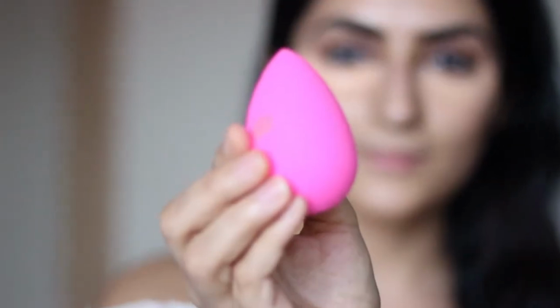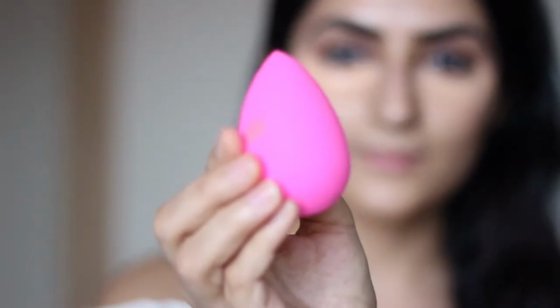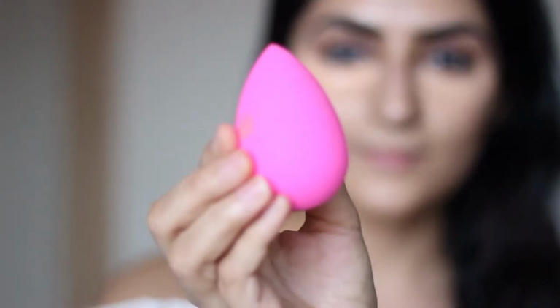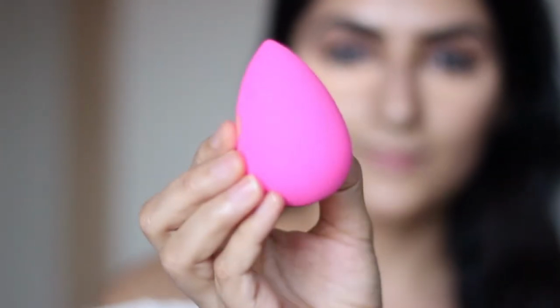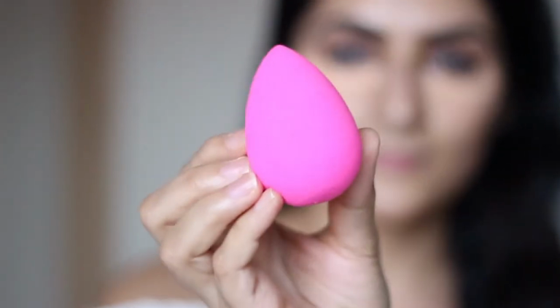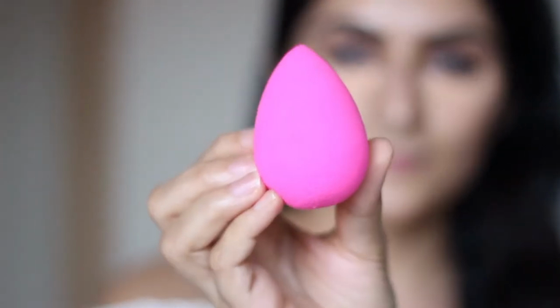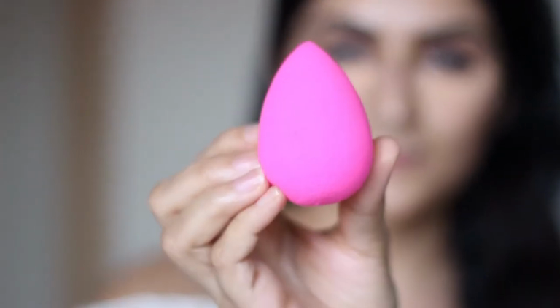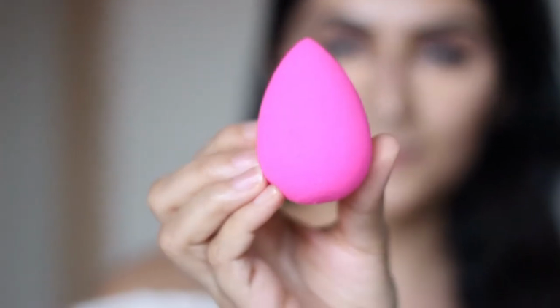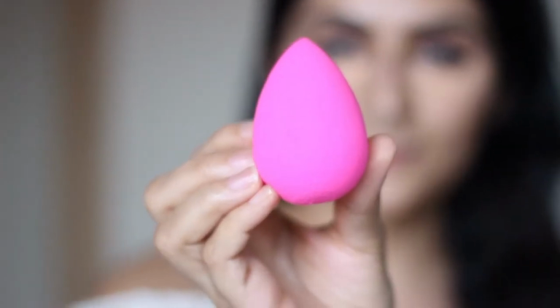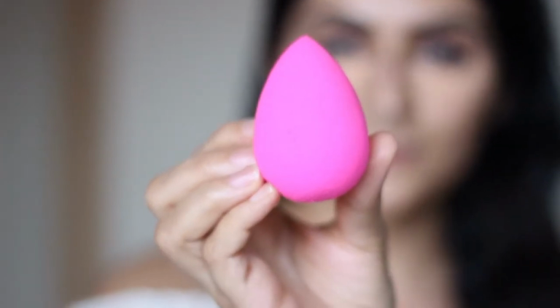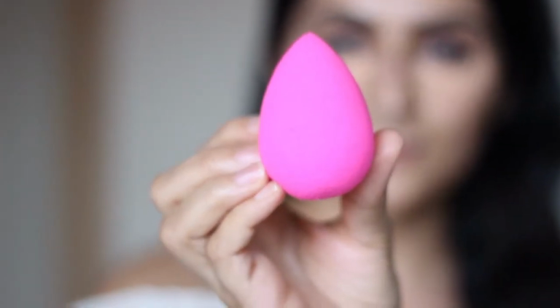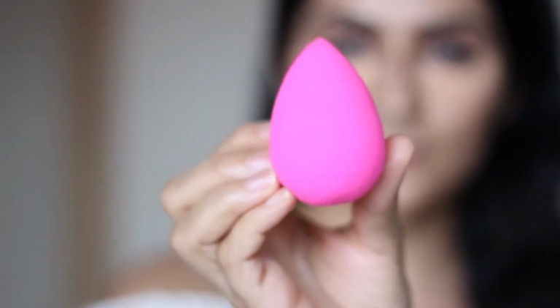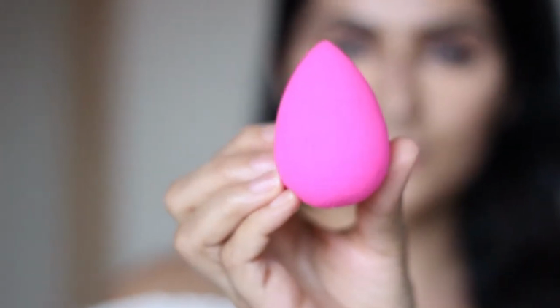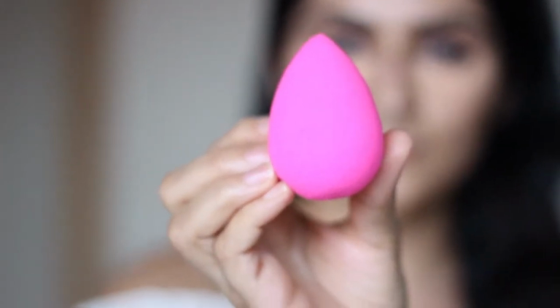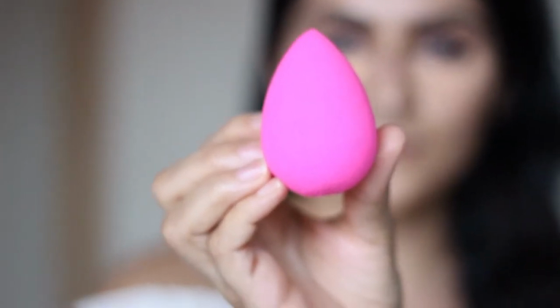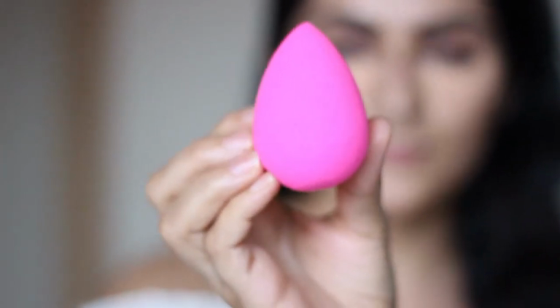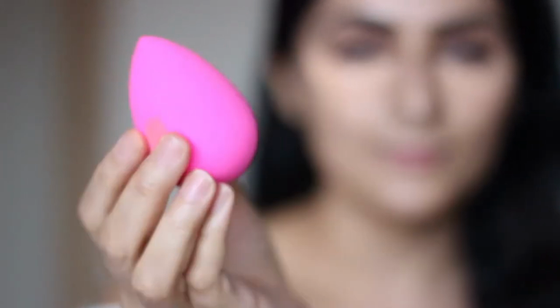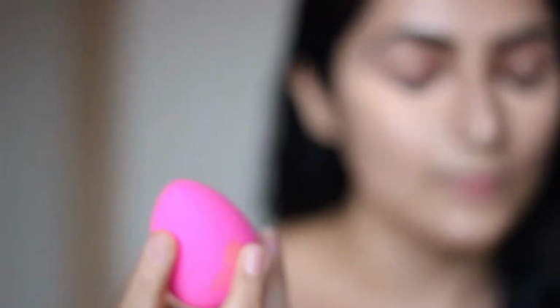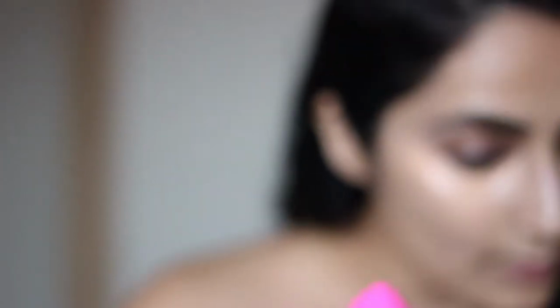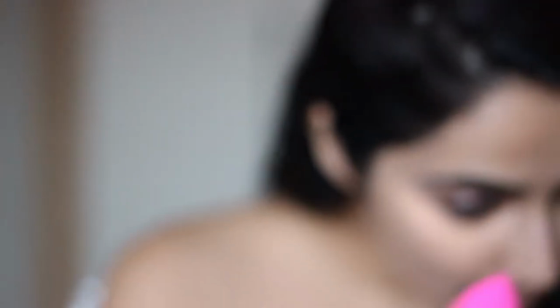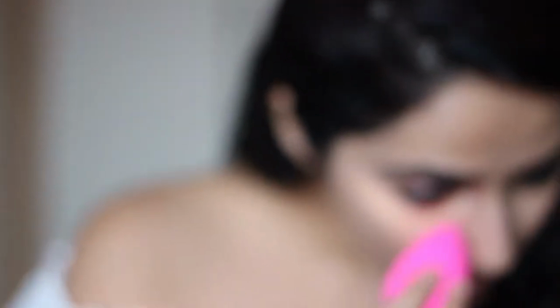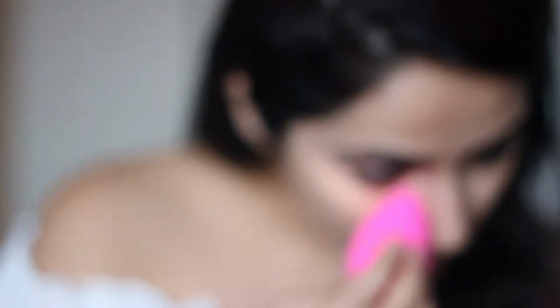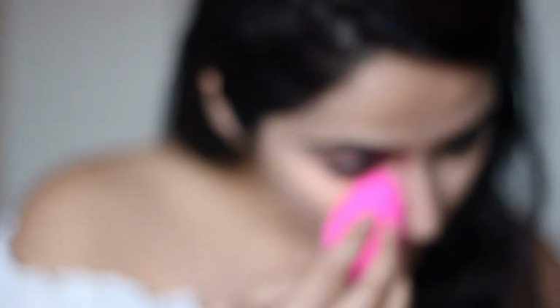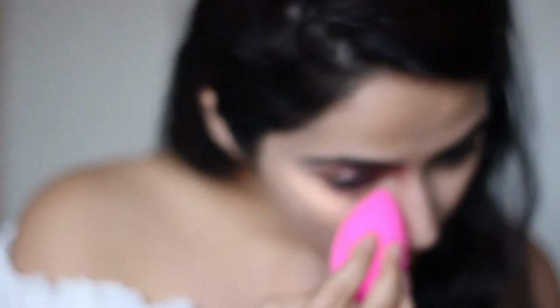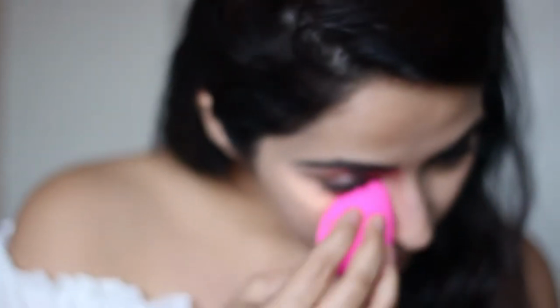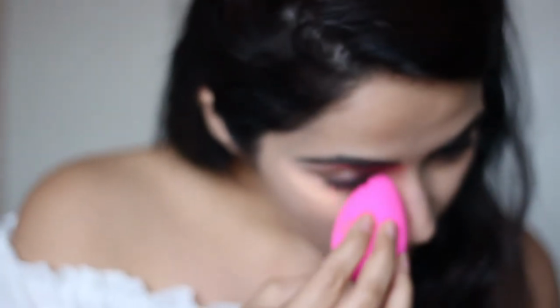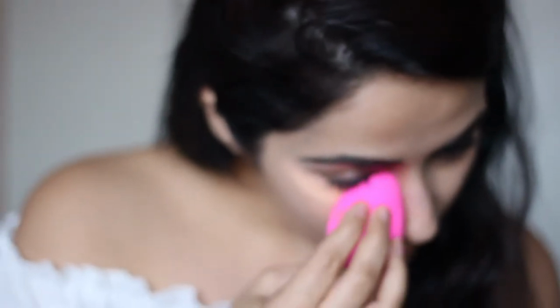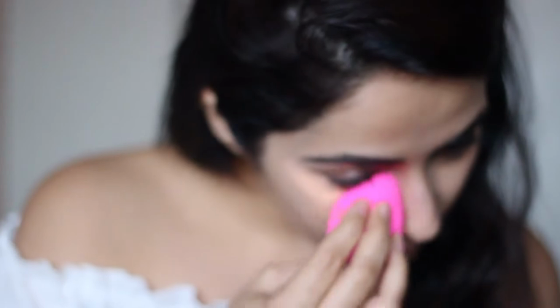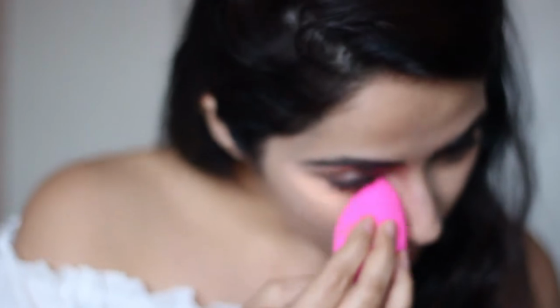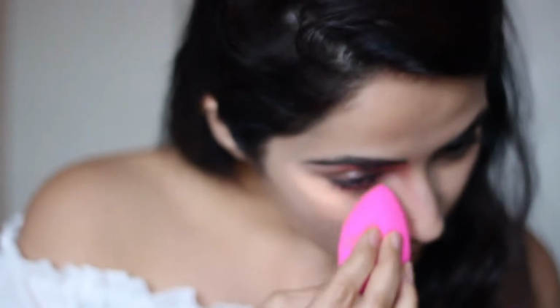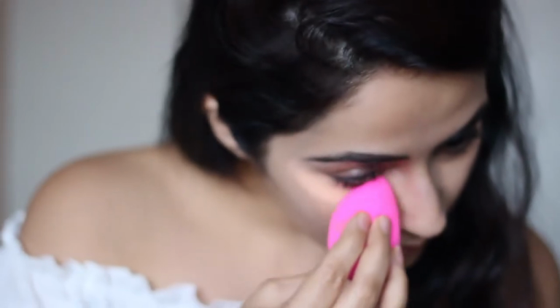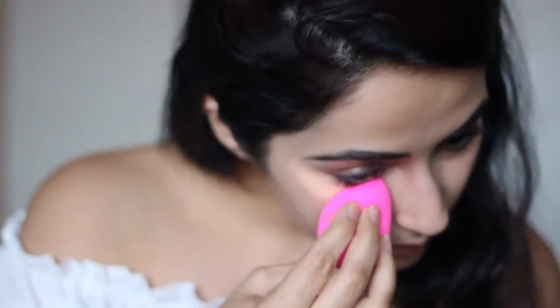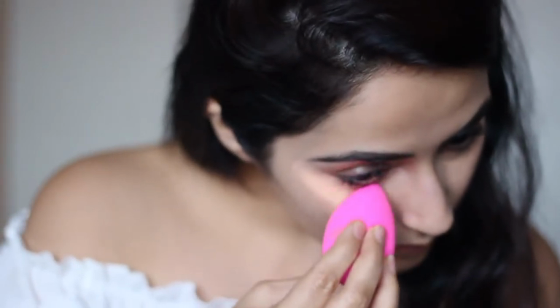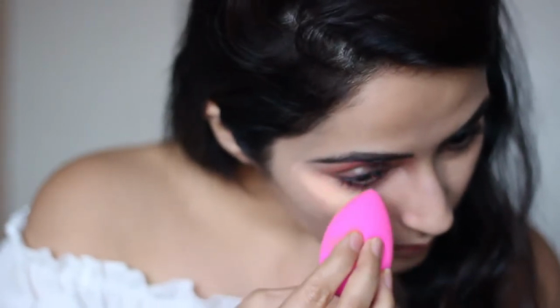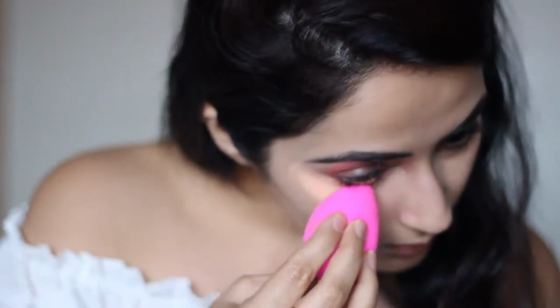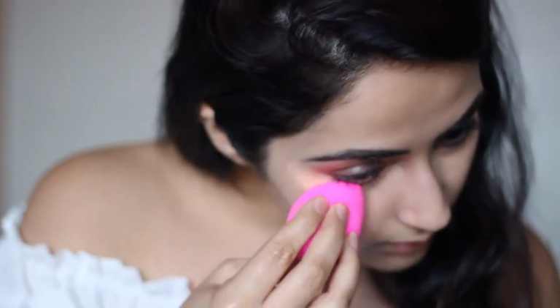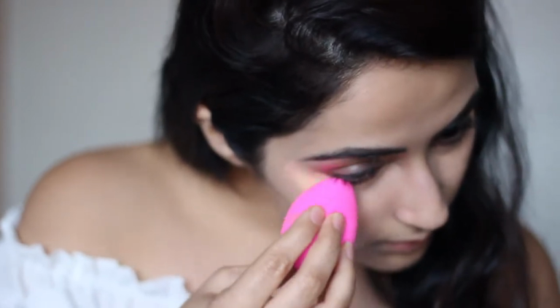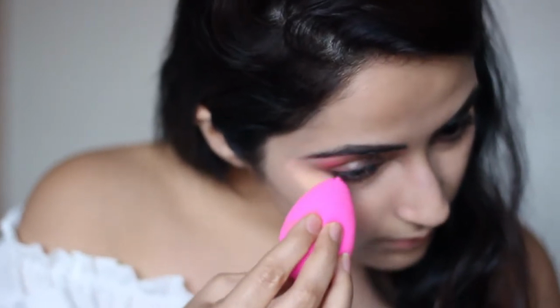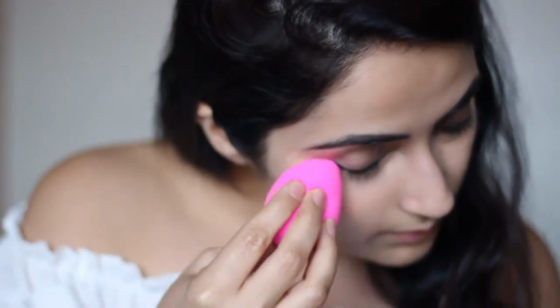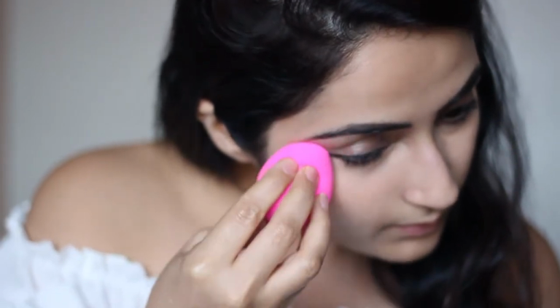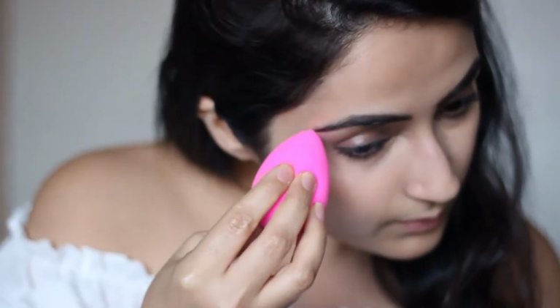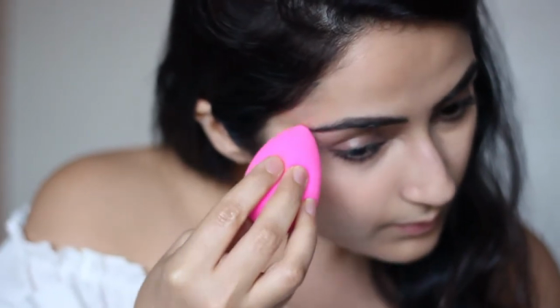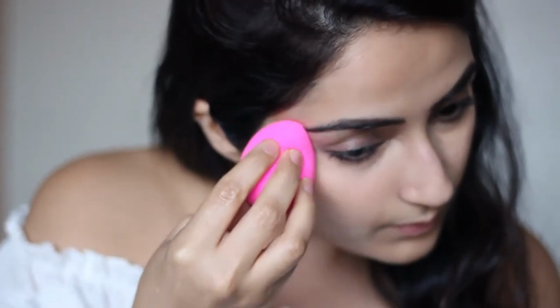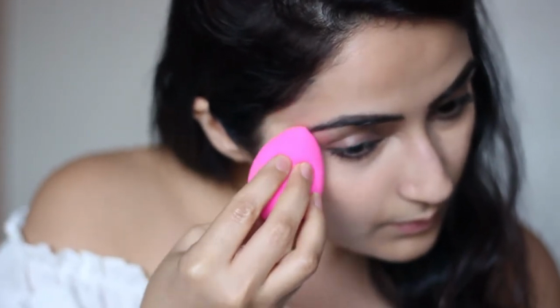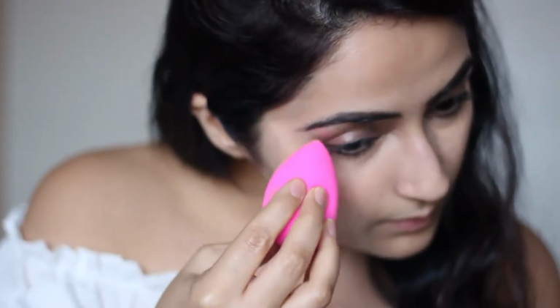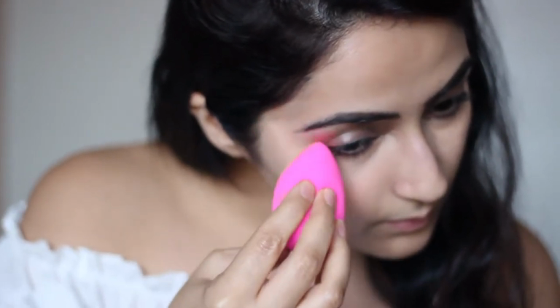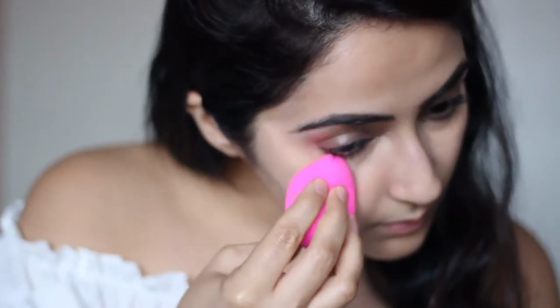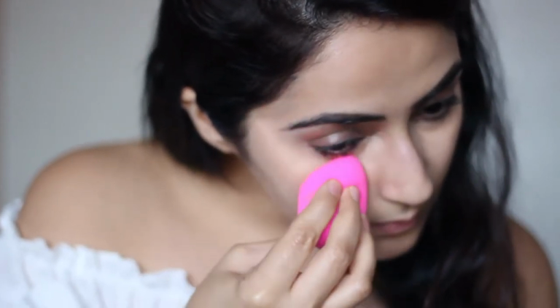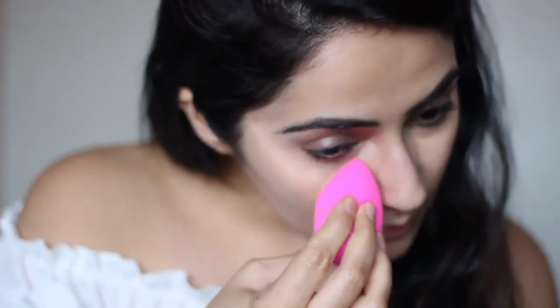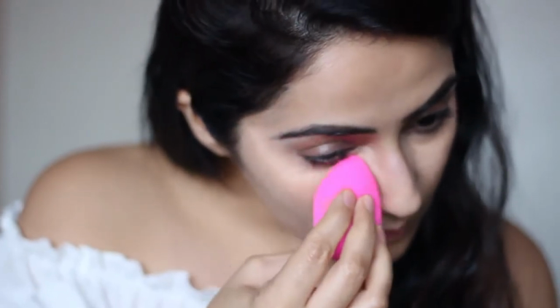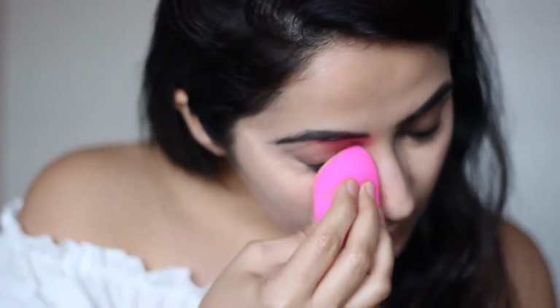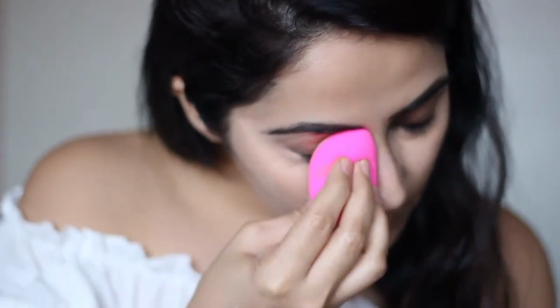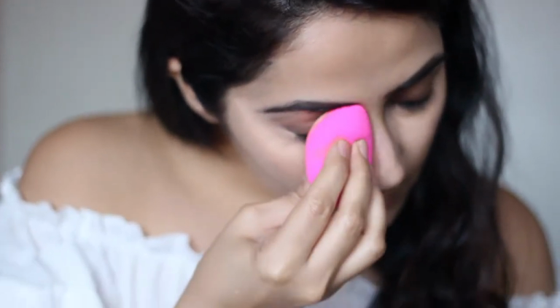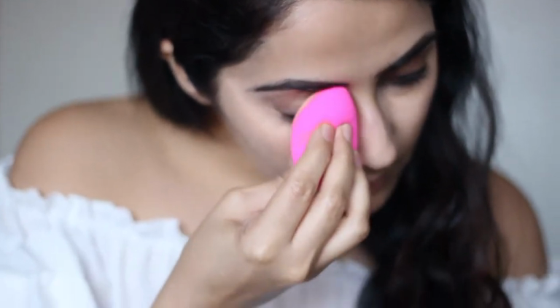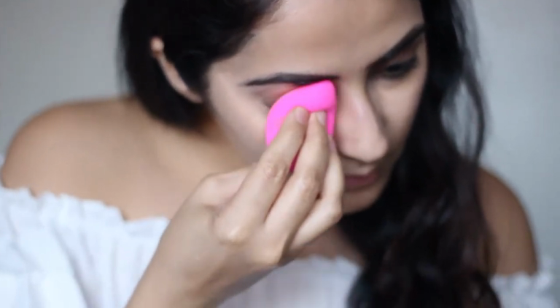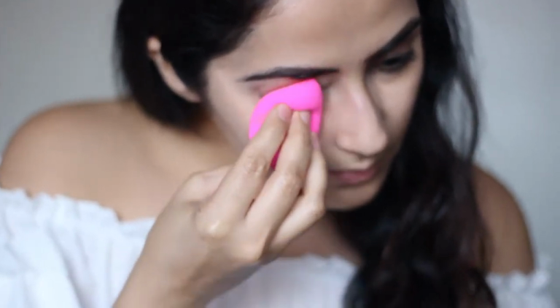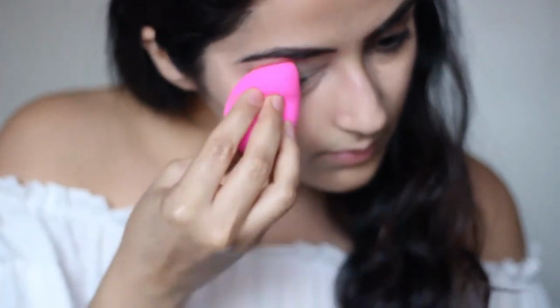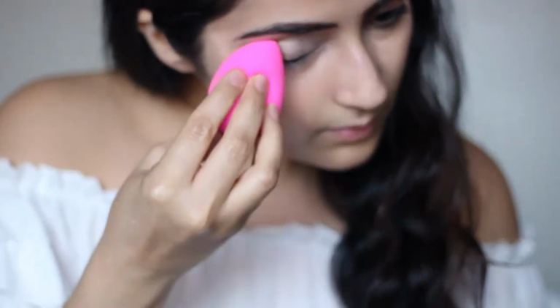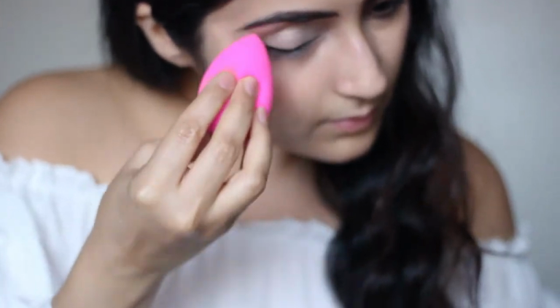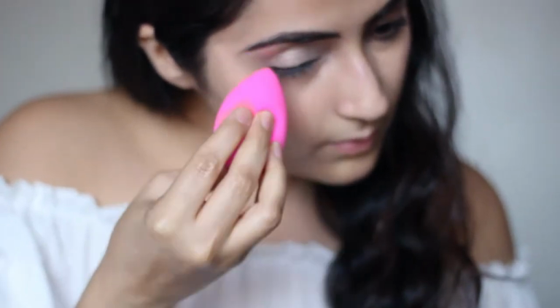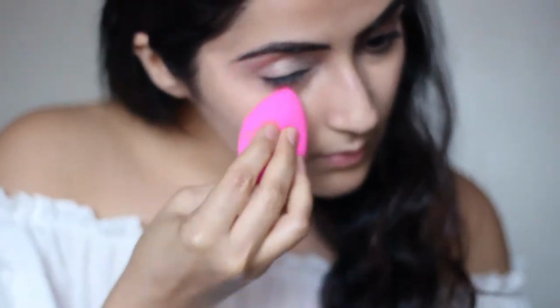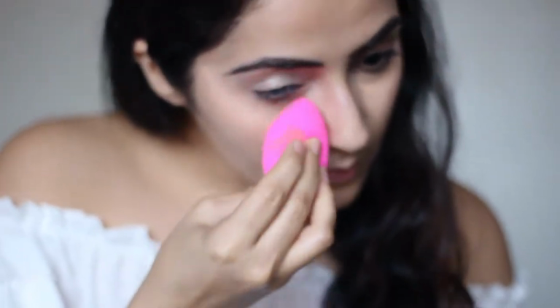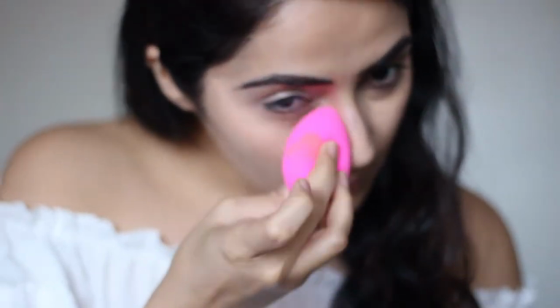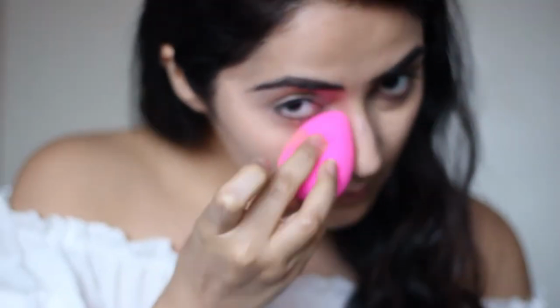With the help of a damp beauty blender, I then blend it all in. Just make sure to dab it all around and not sweep it.